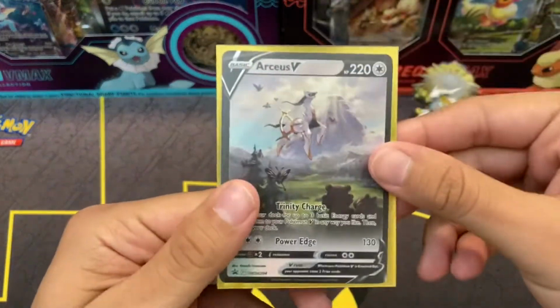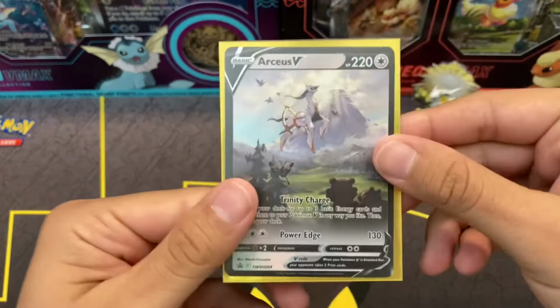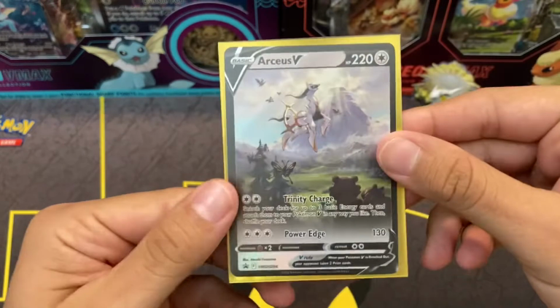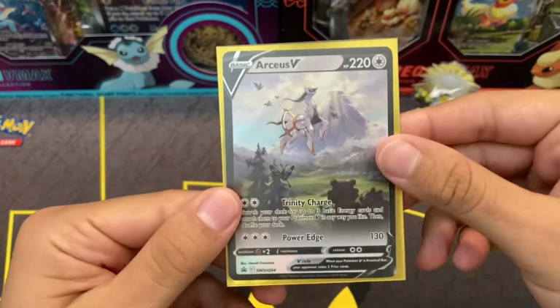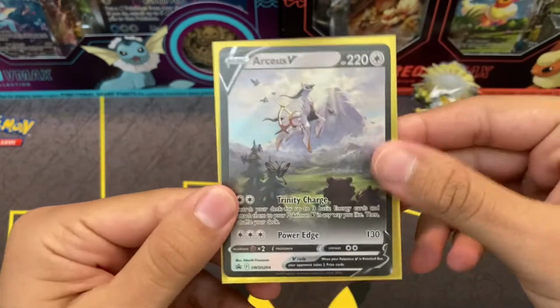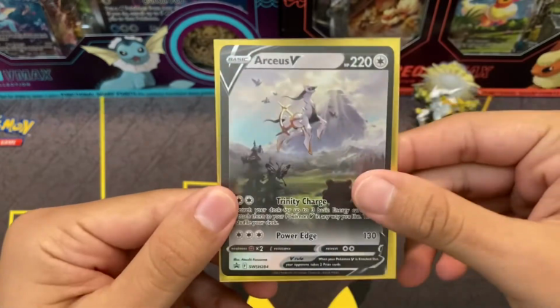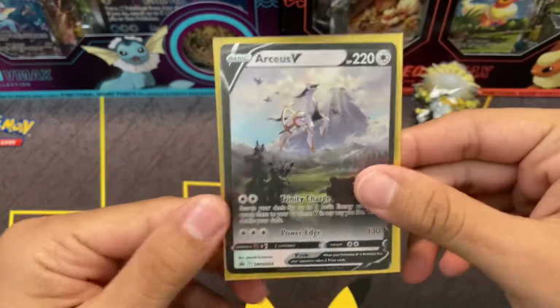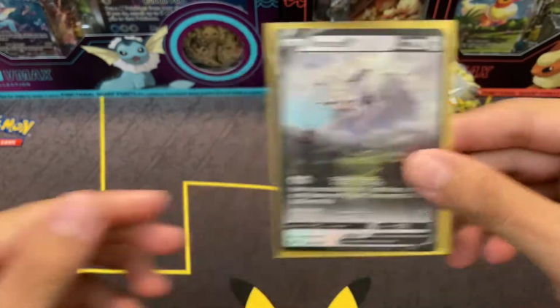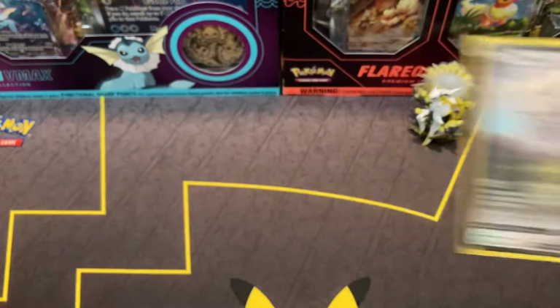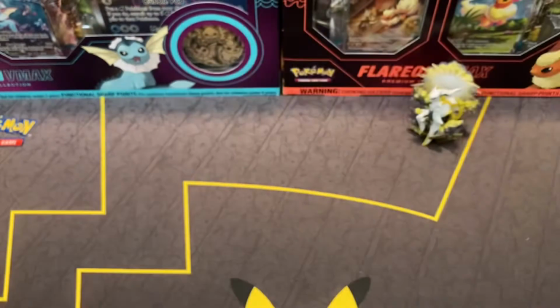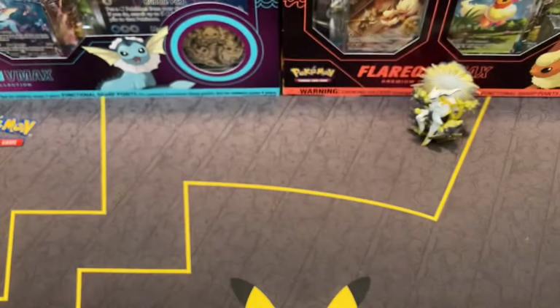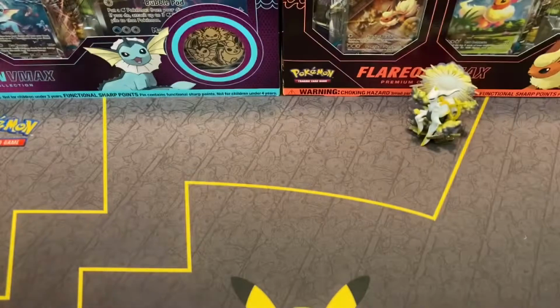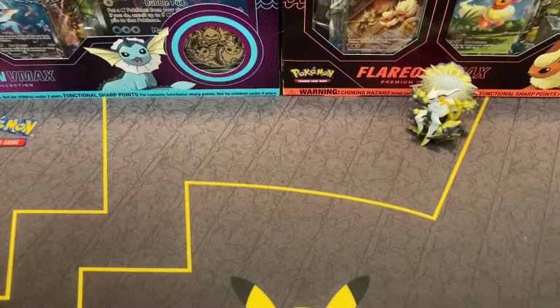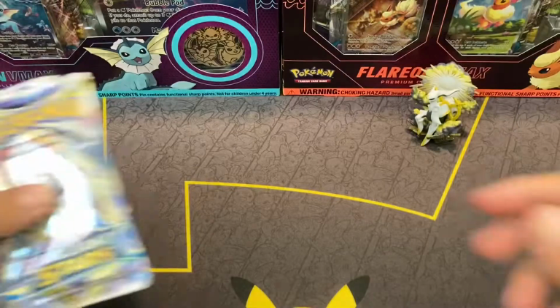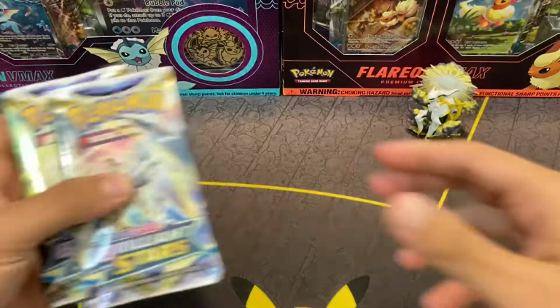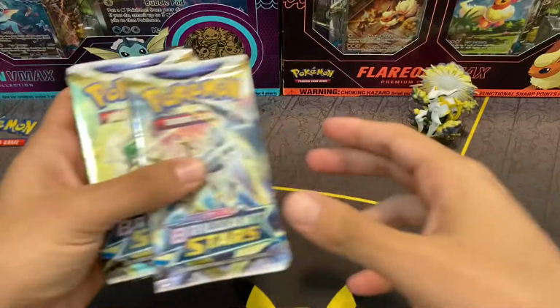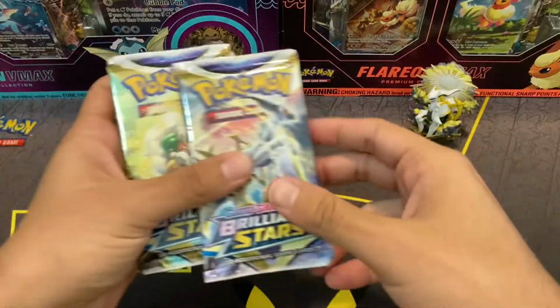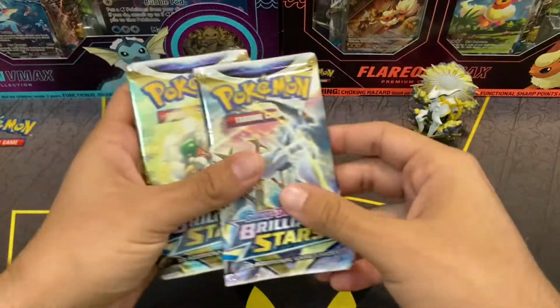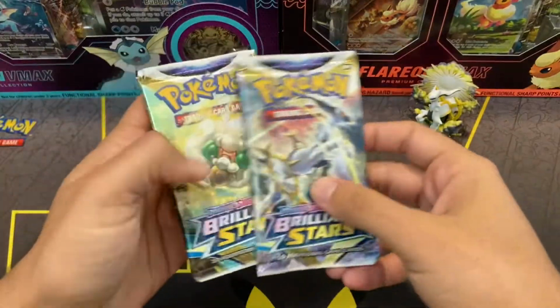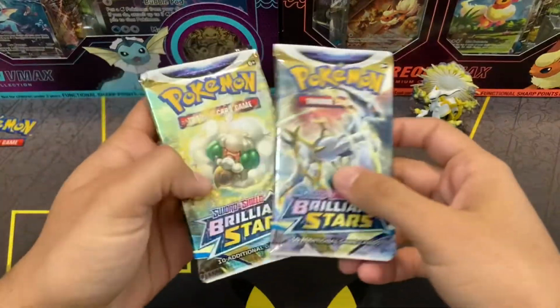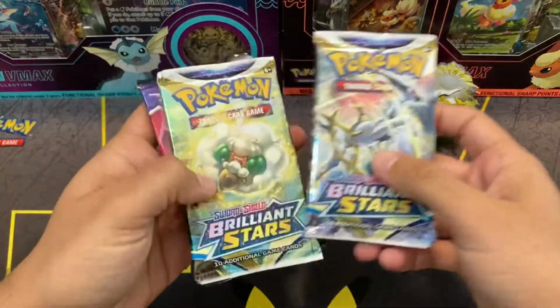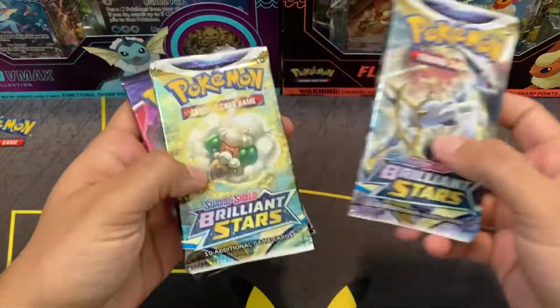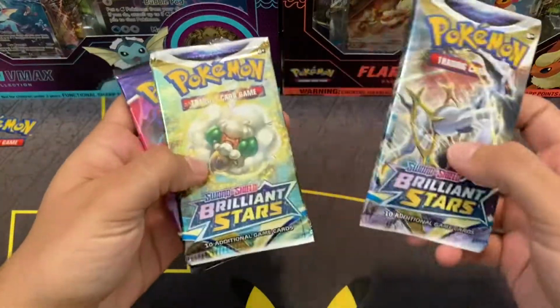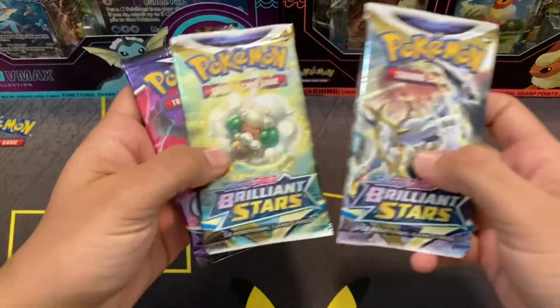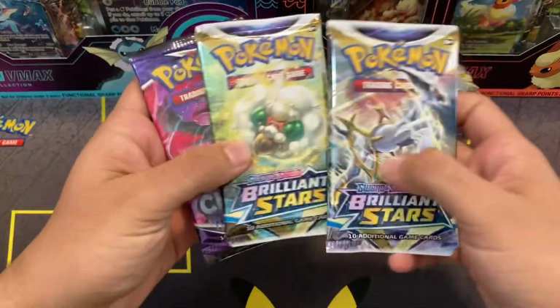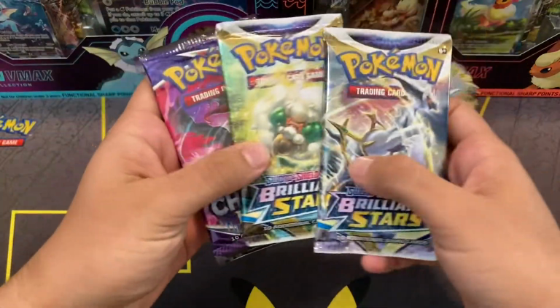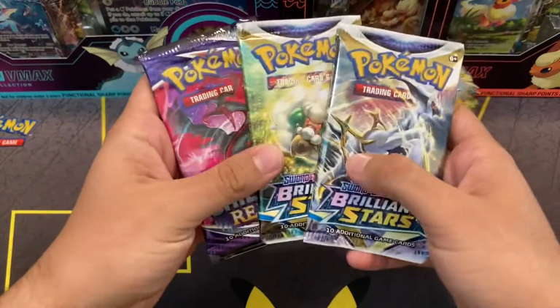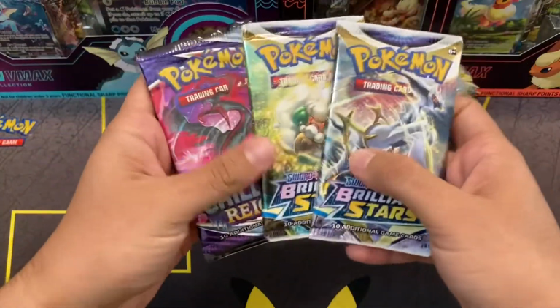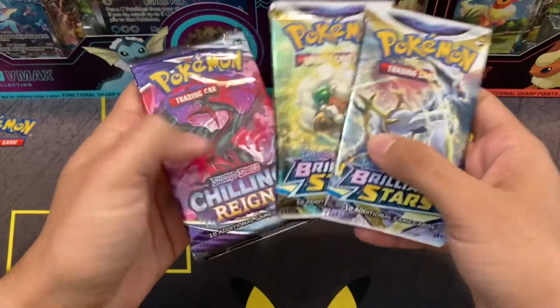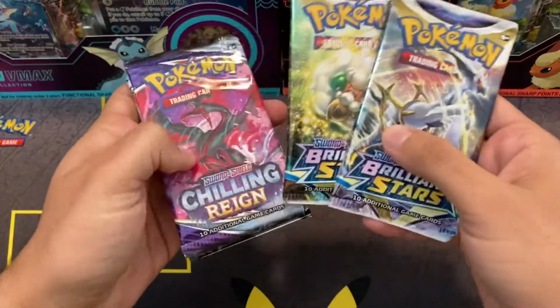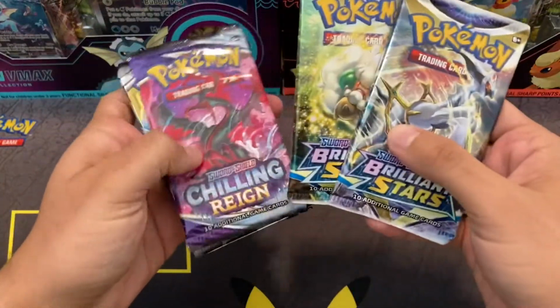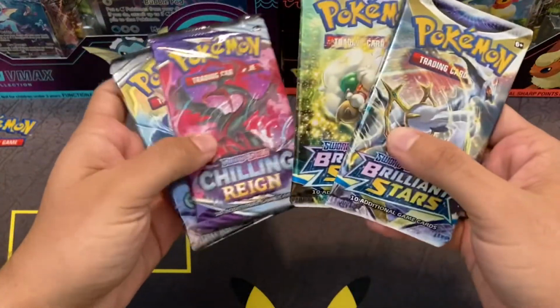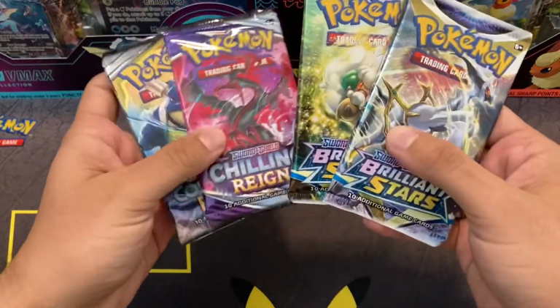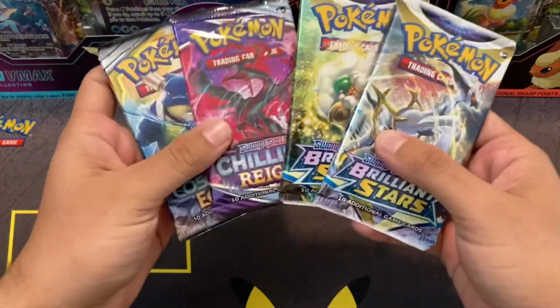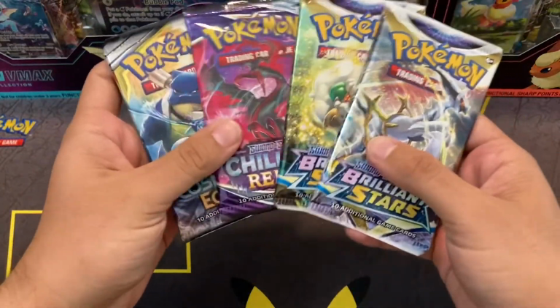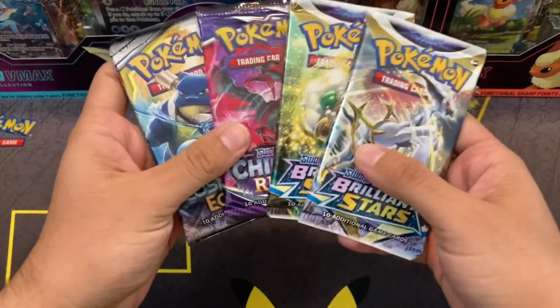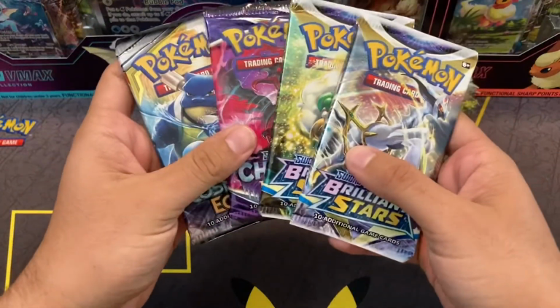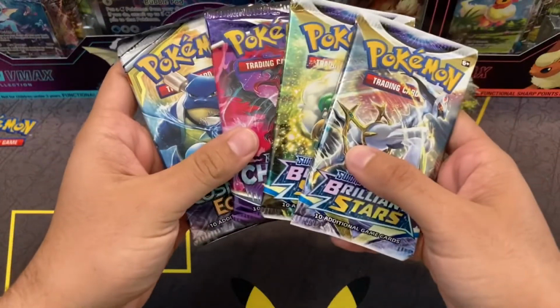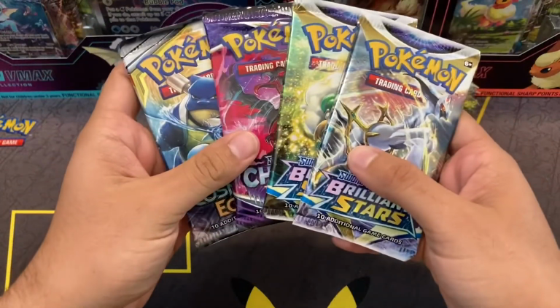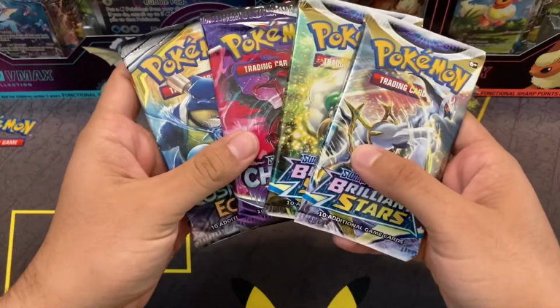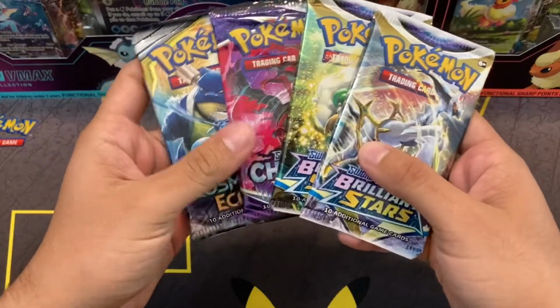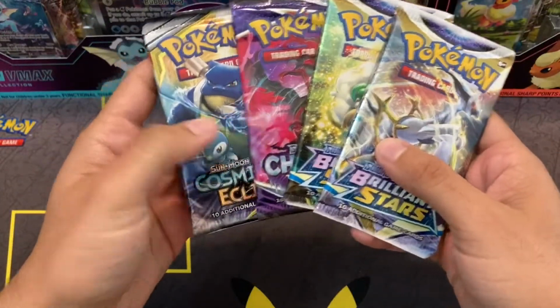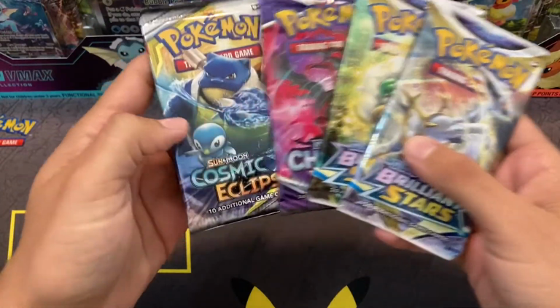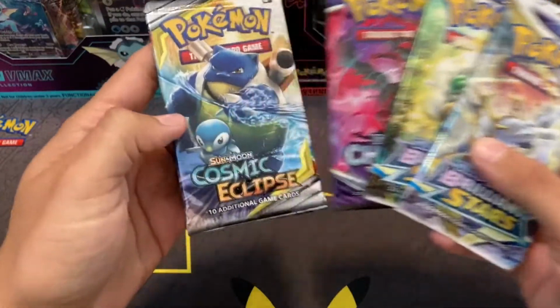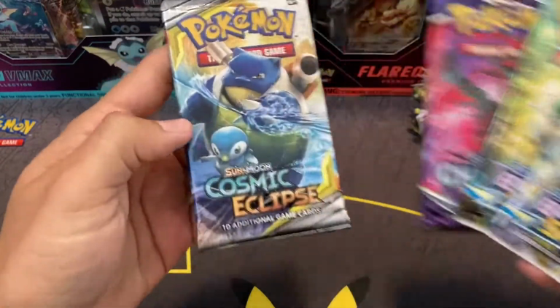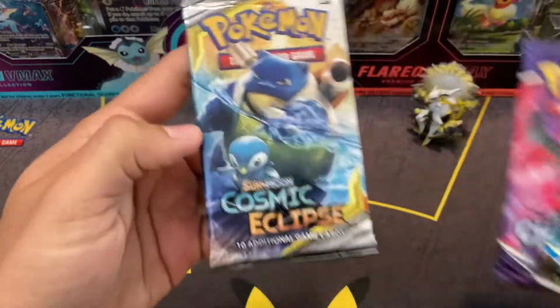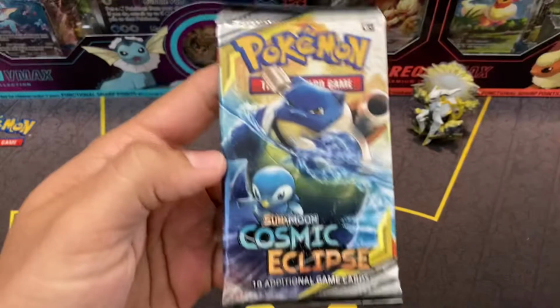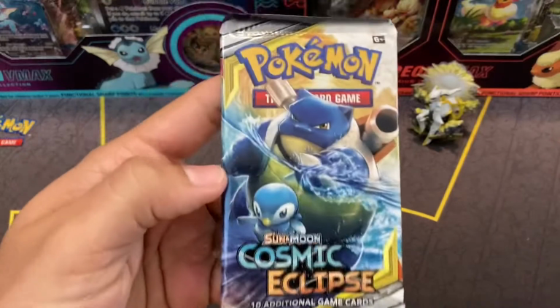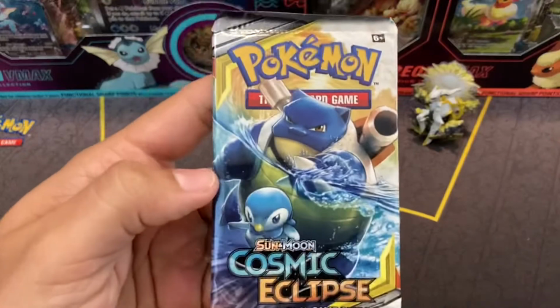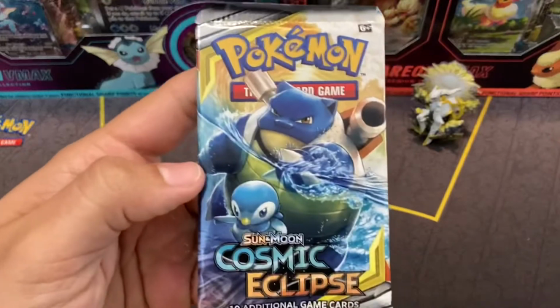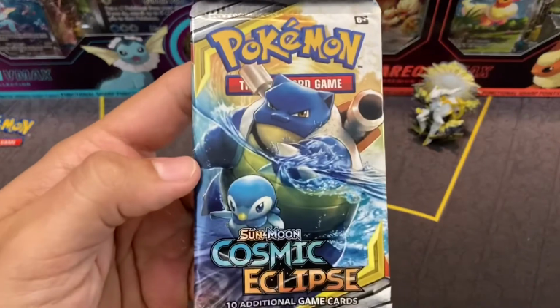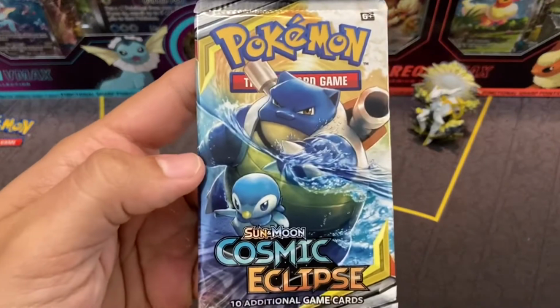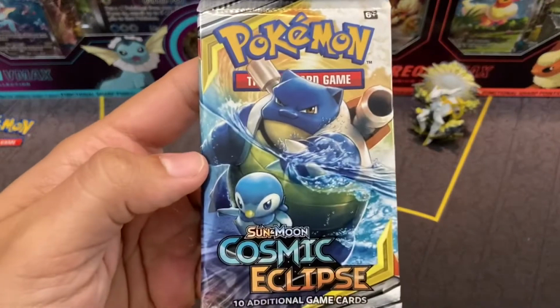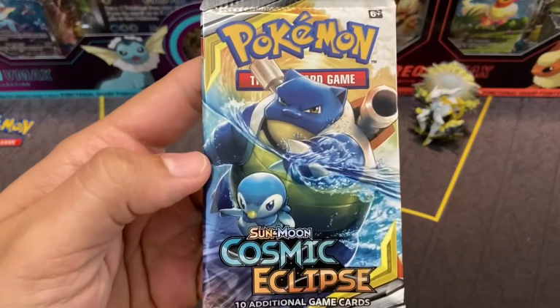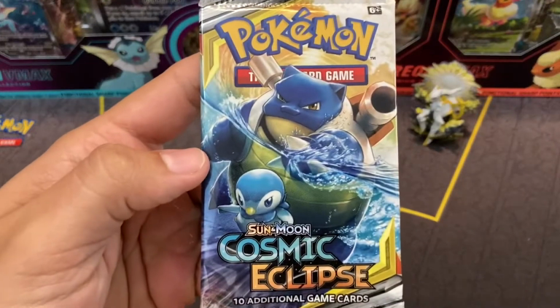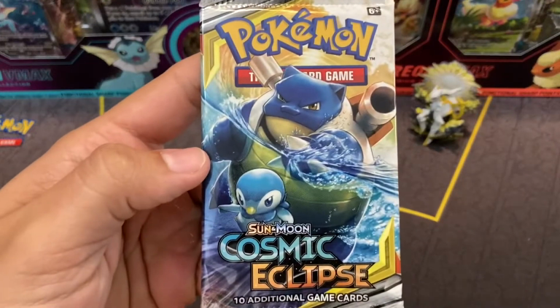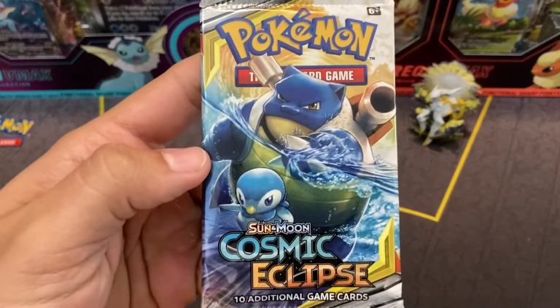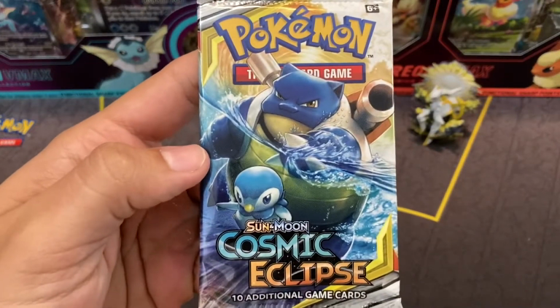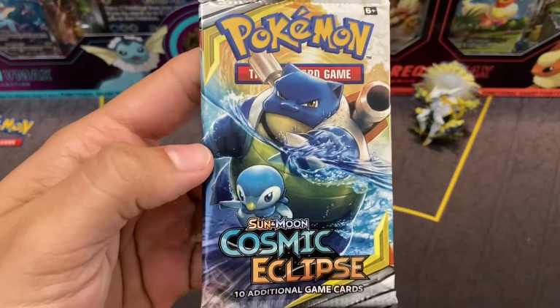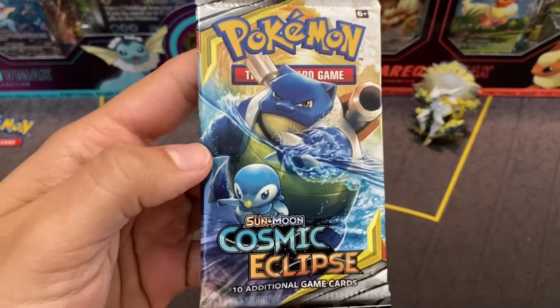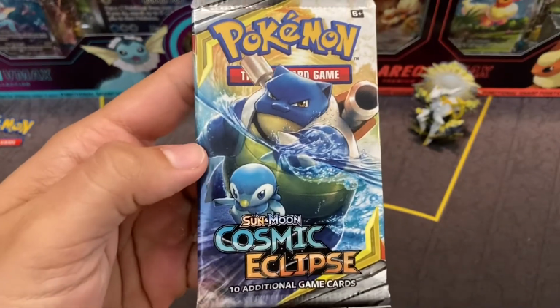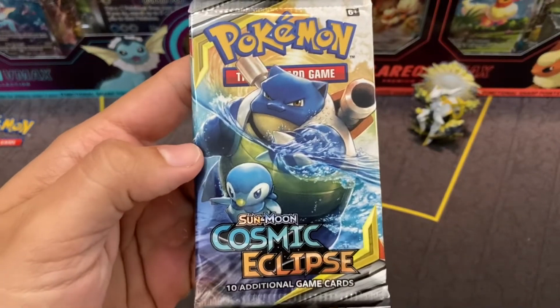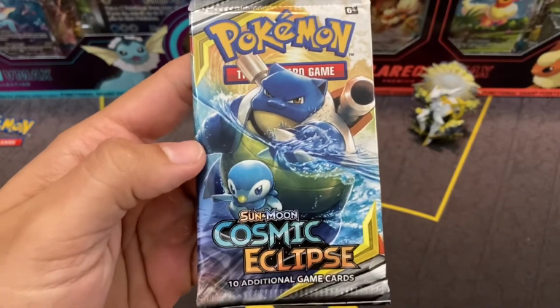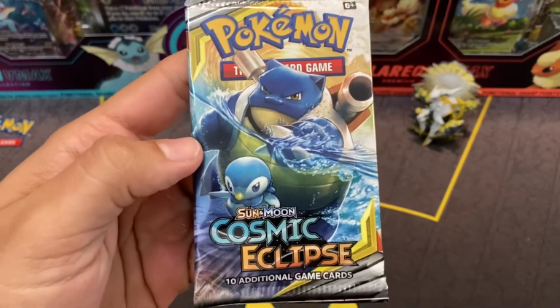Nice and sleeved. Then of course we have our four packs: two Brilliant Stars, Chilling Rain, and a Cosmic Eclipse pack. That's nice.